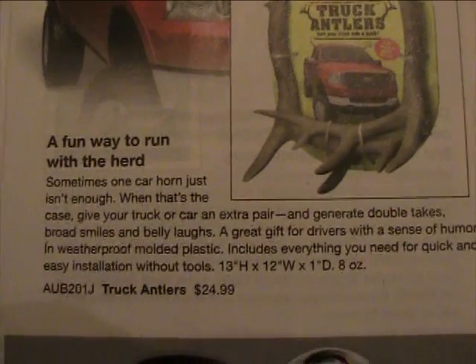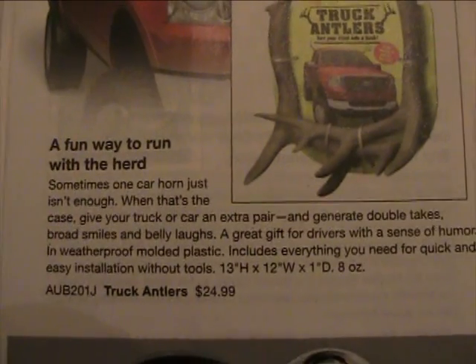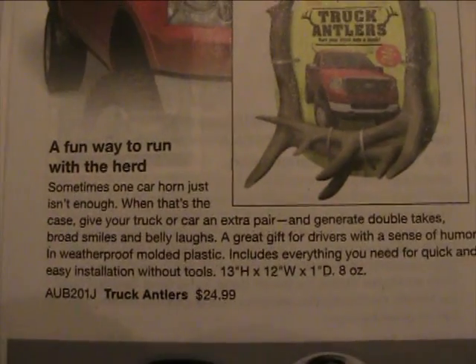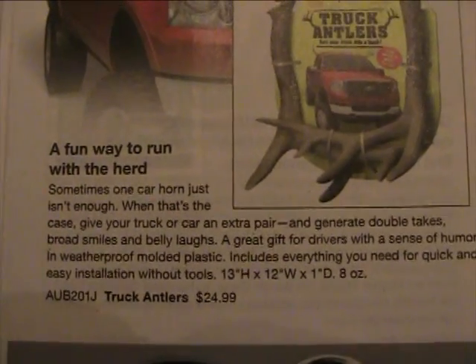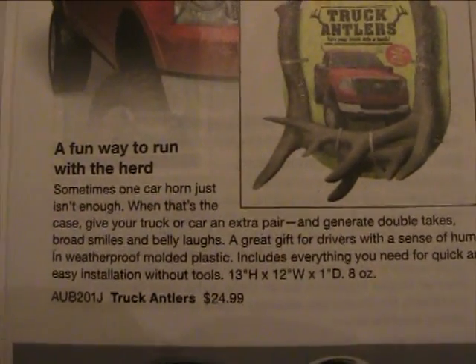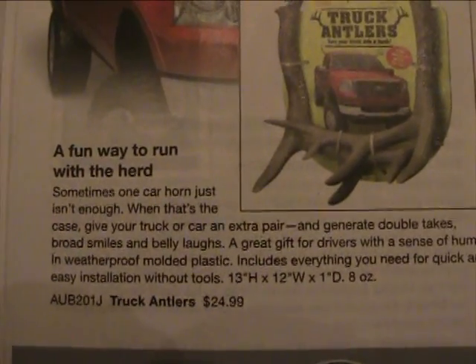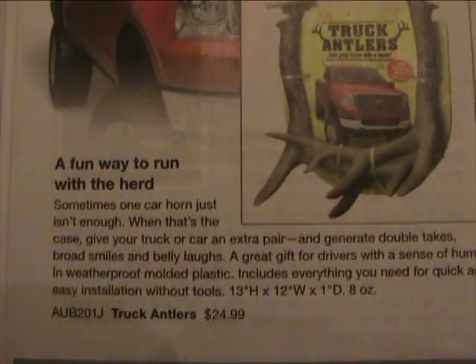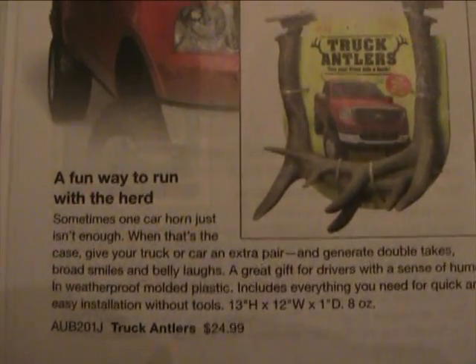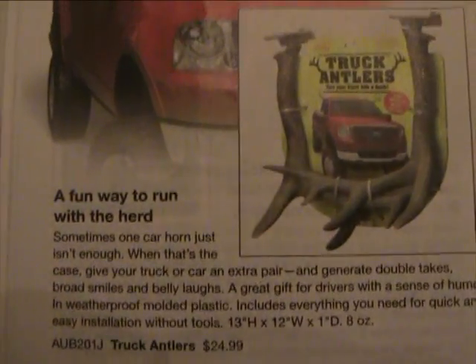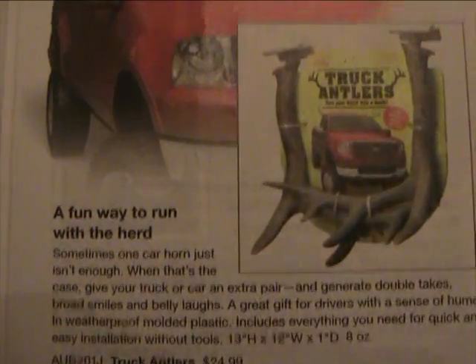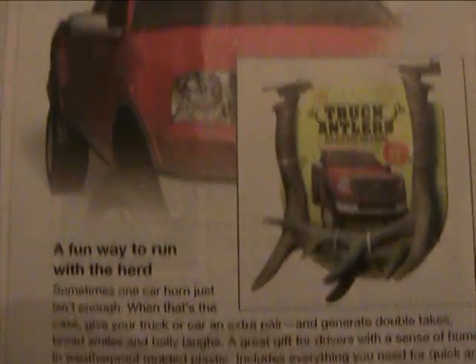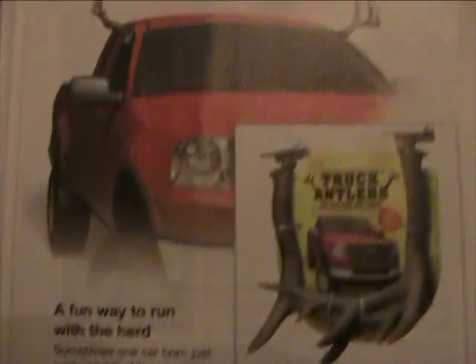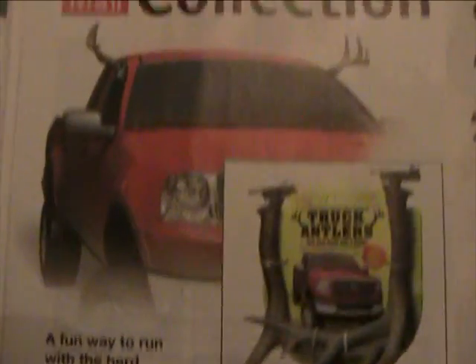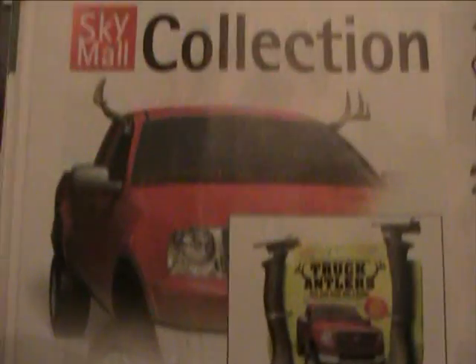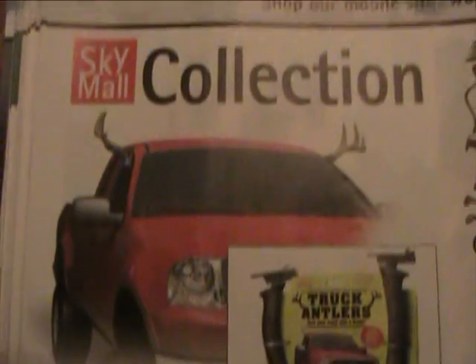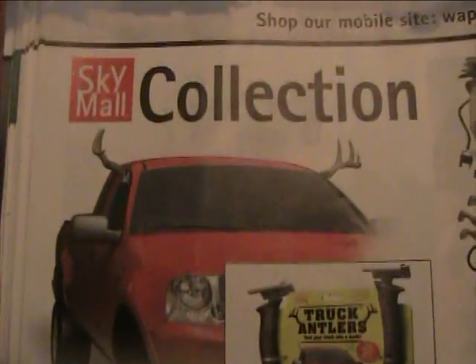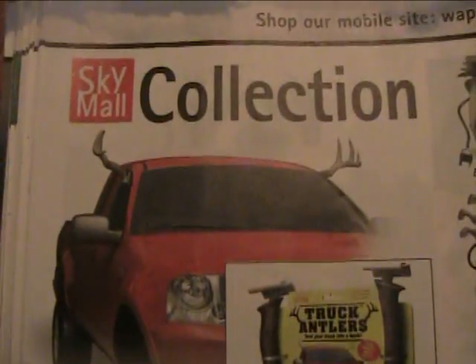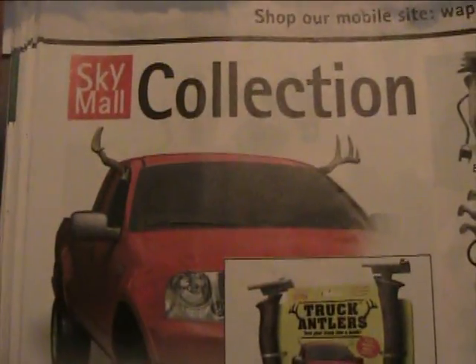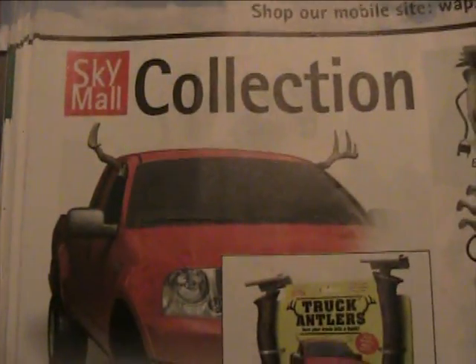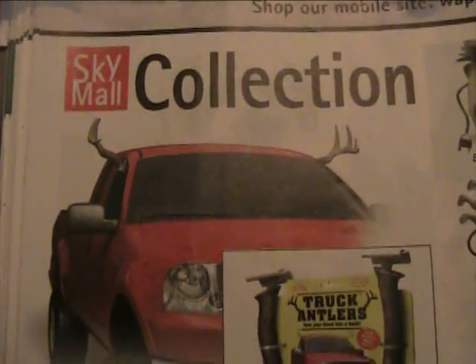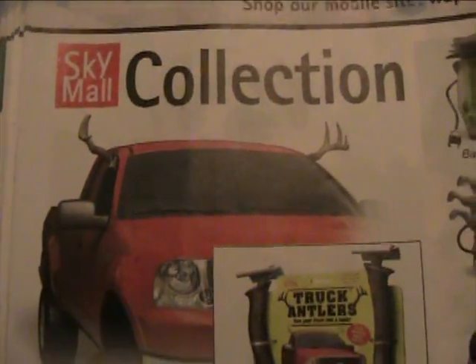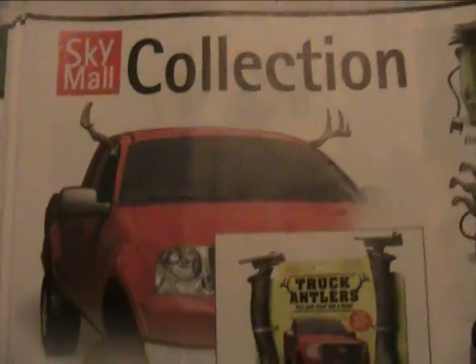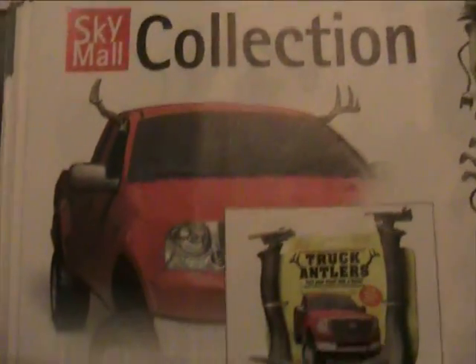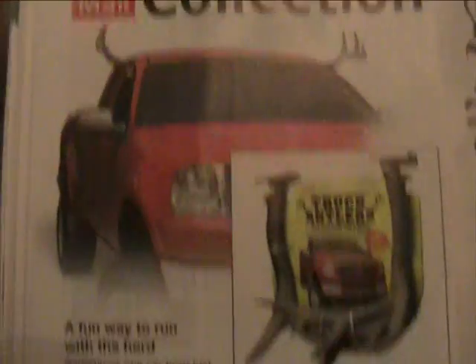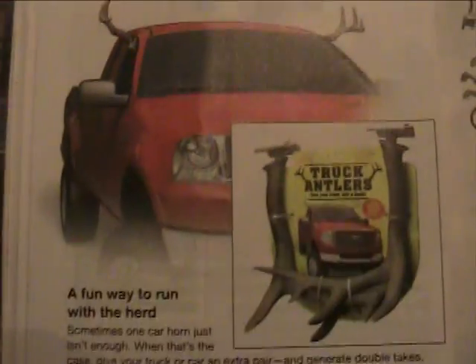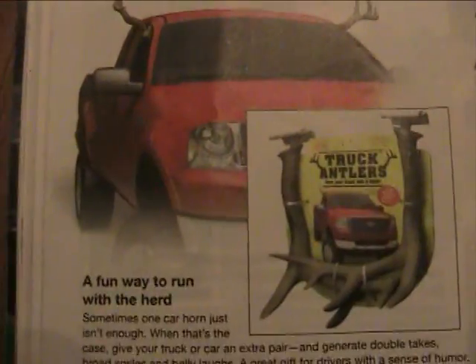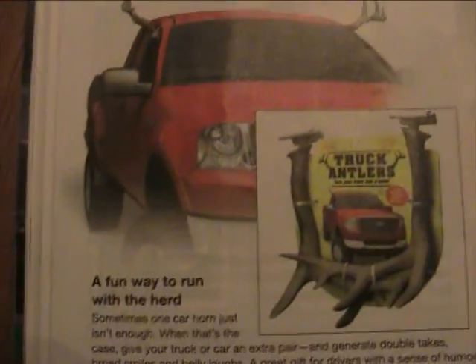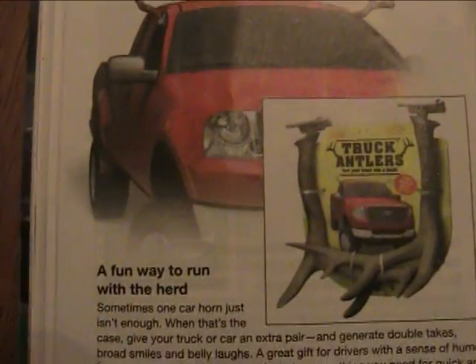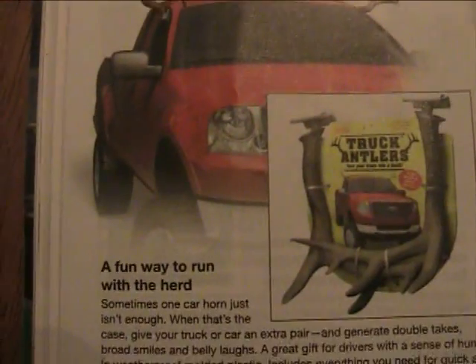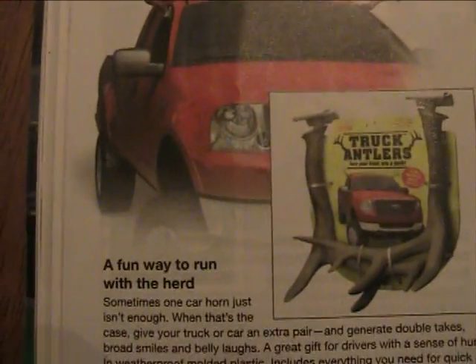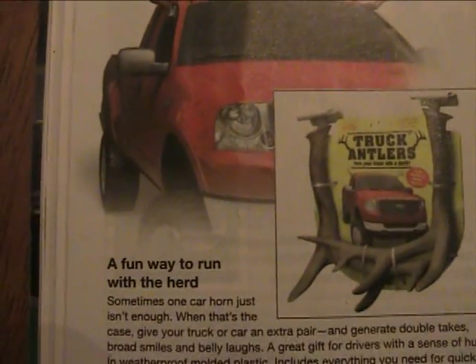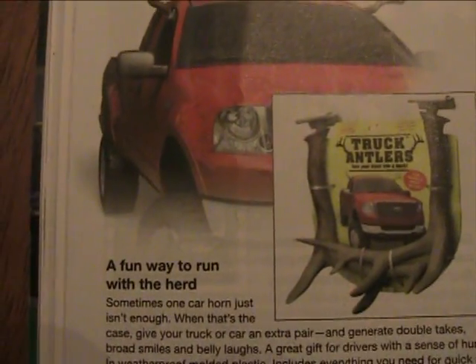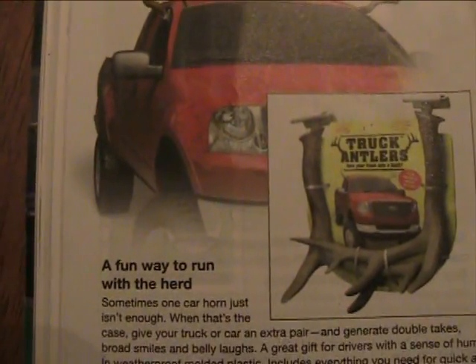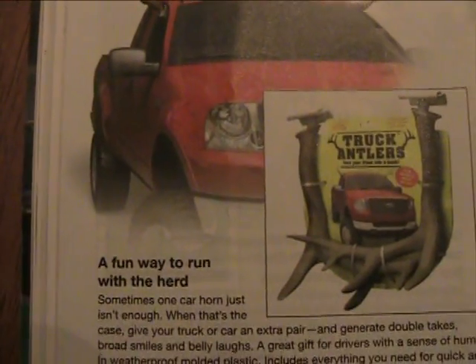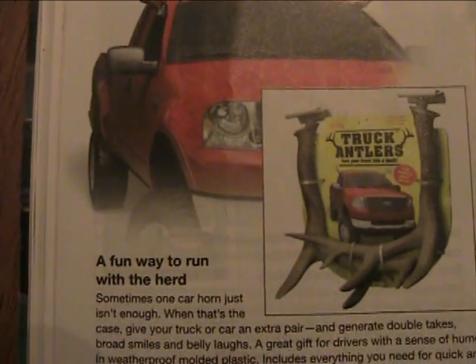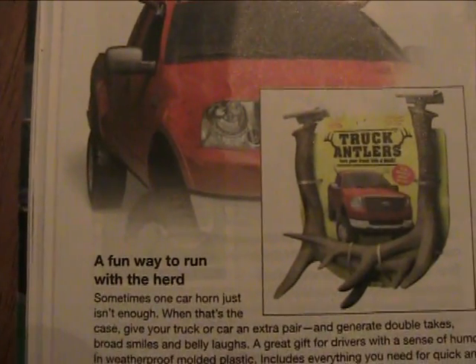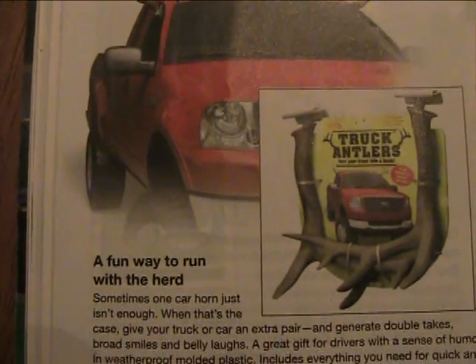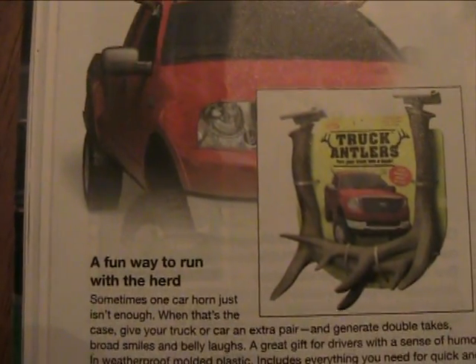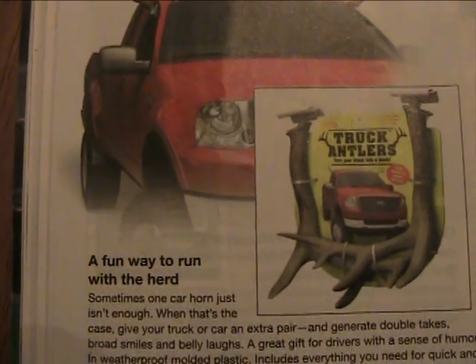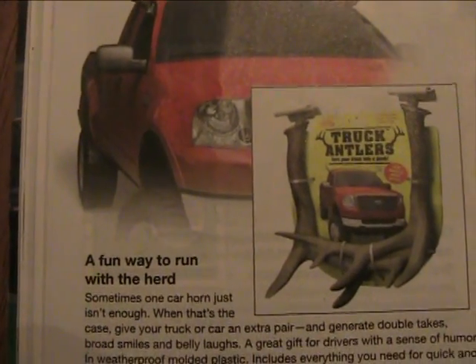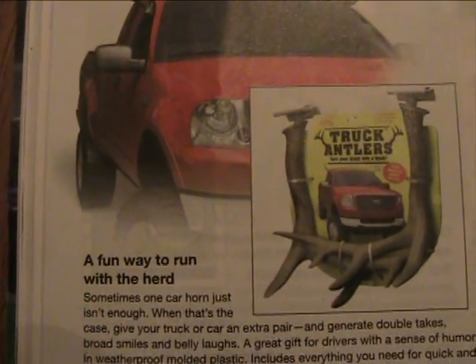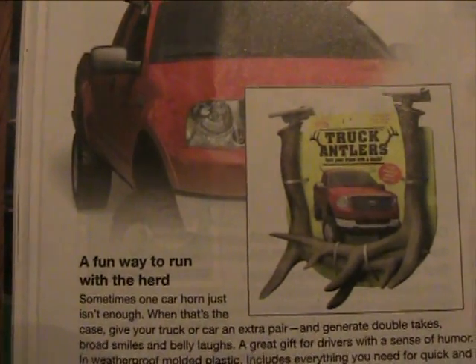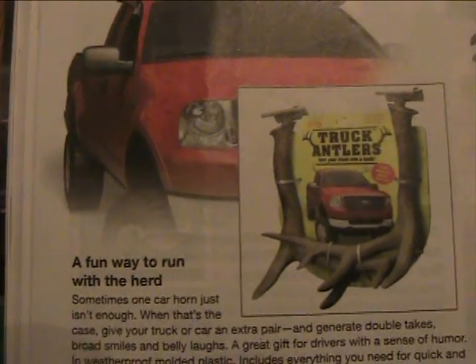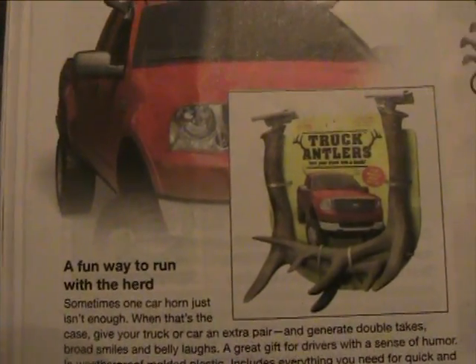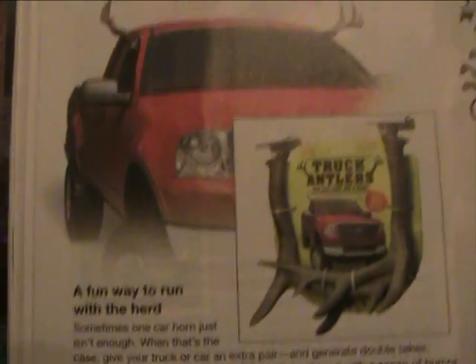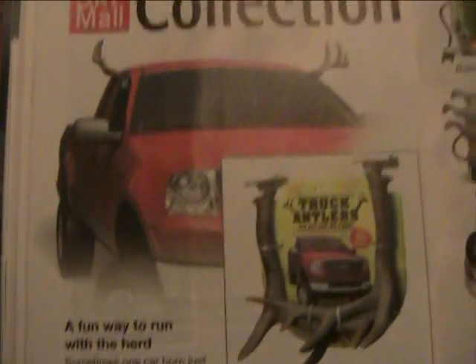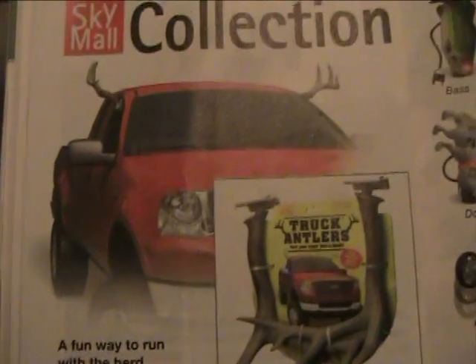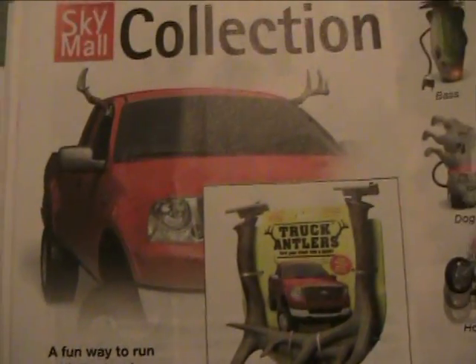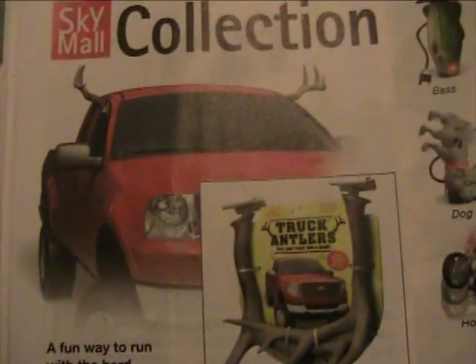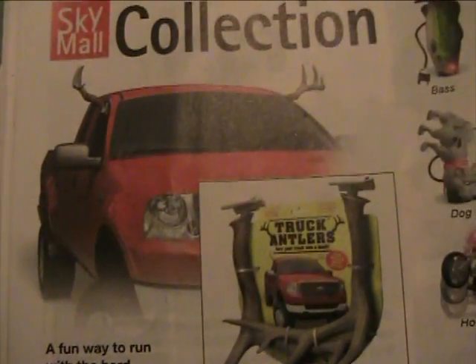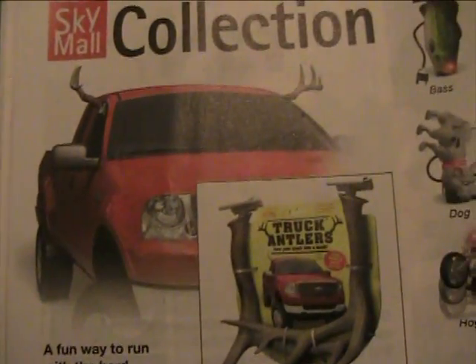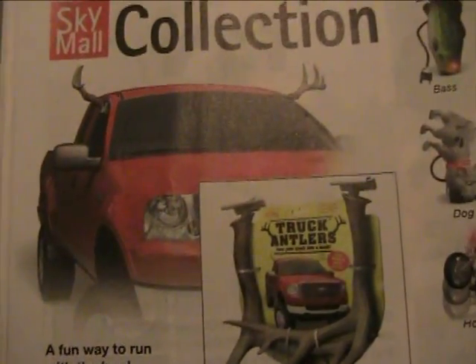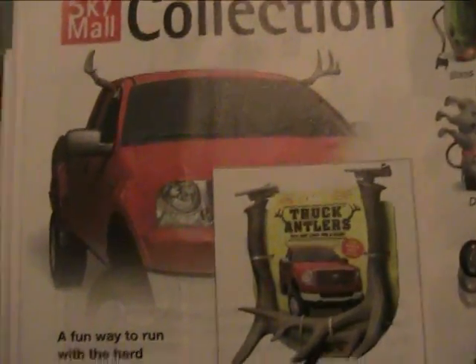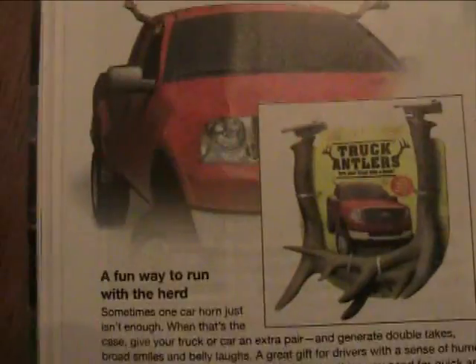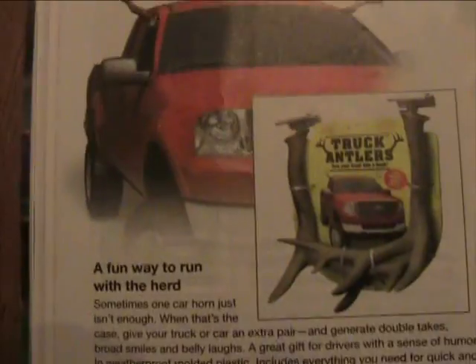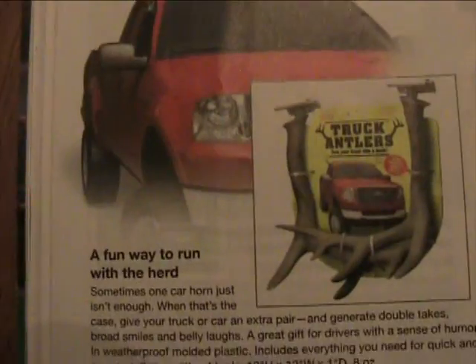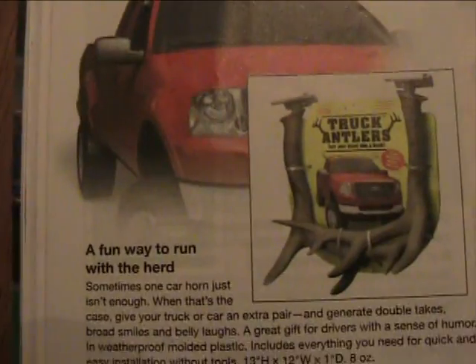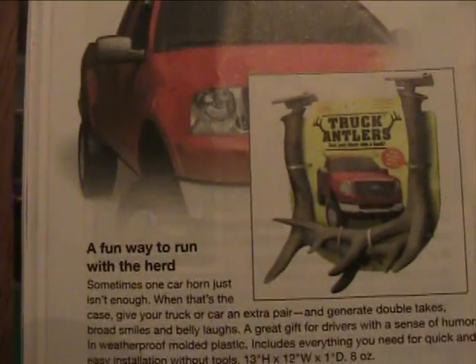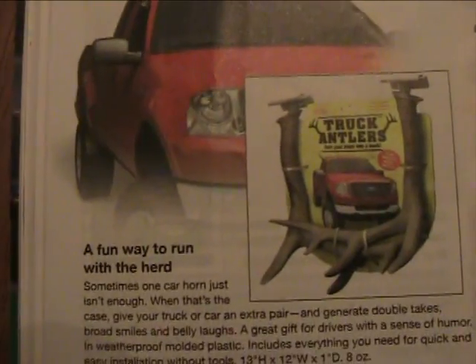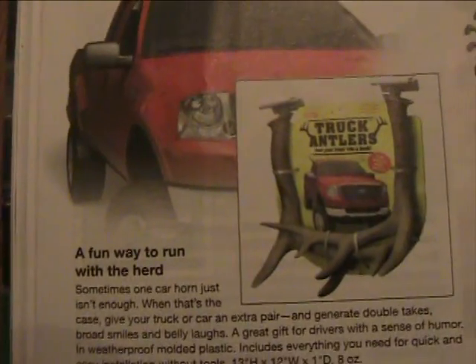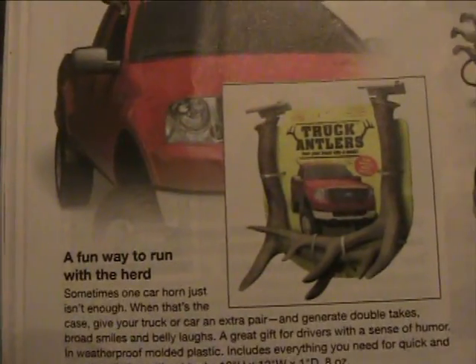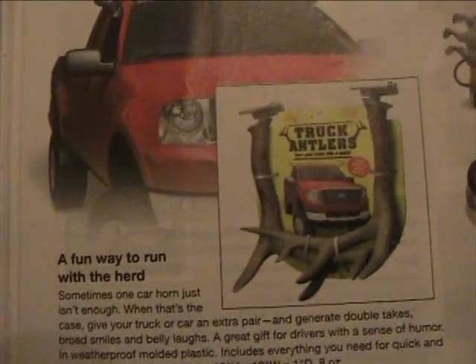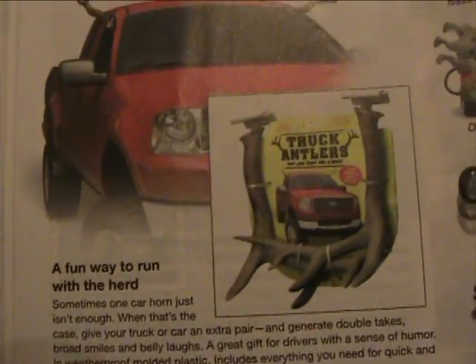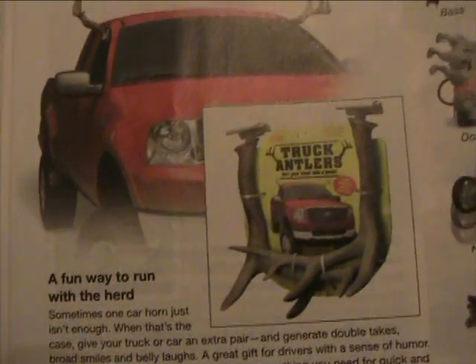Oh, look at this one — Truck Antlers. 'A fun way to run with the herd.' Yeah.